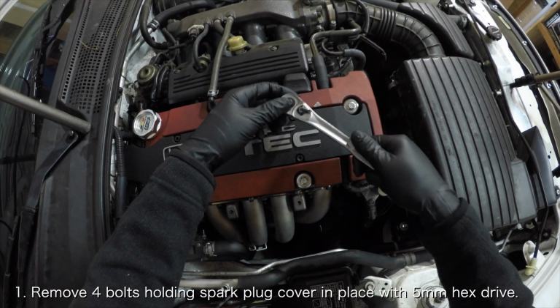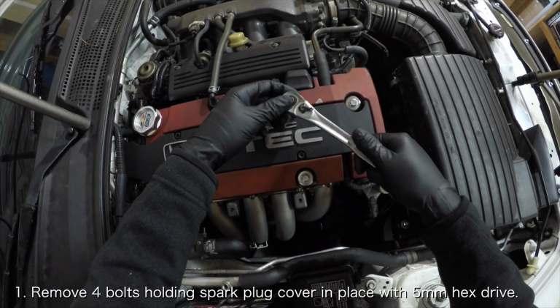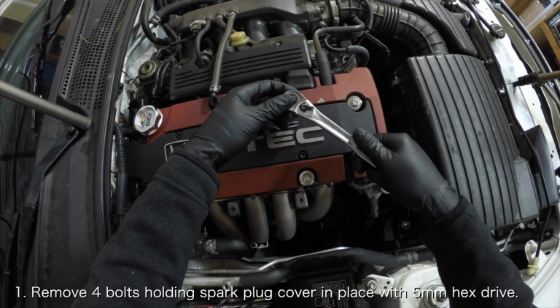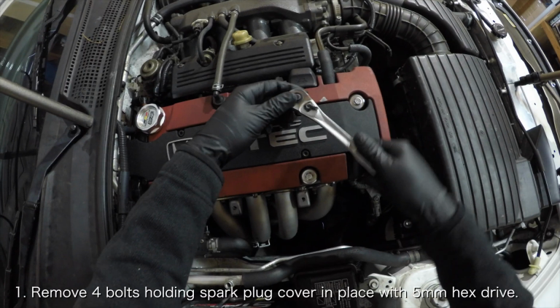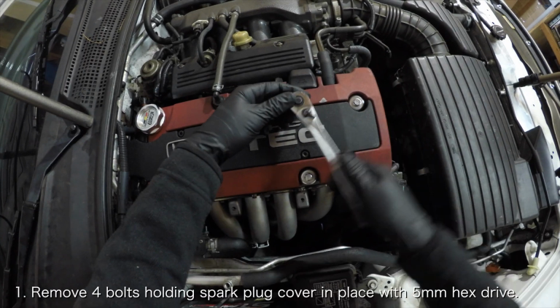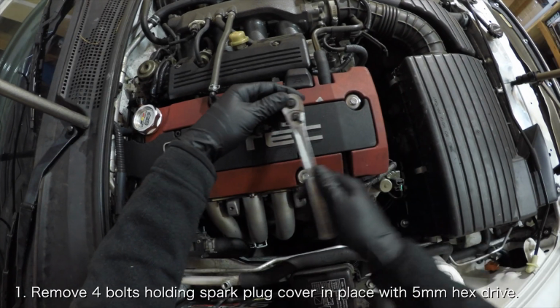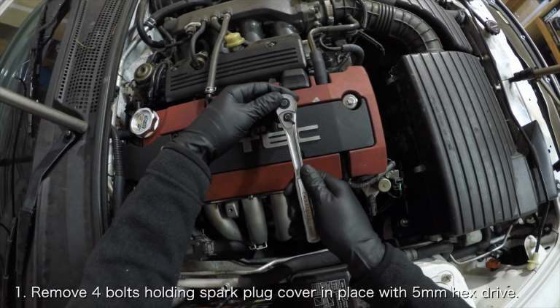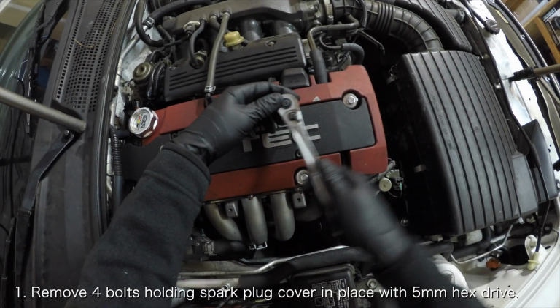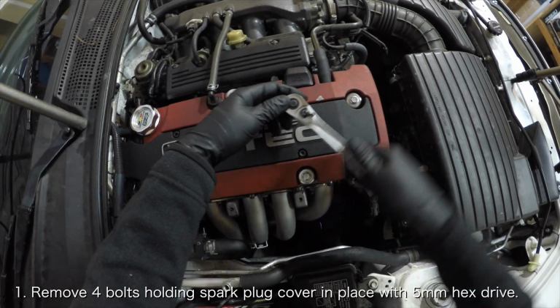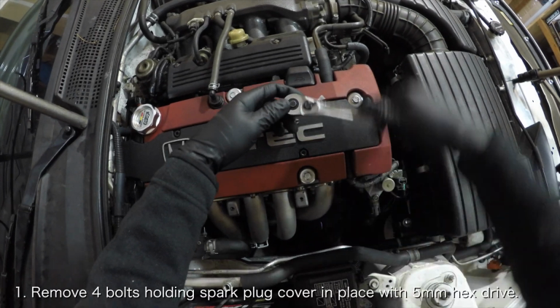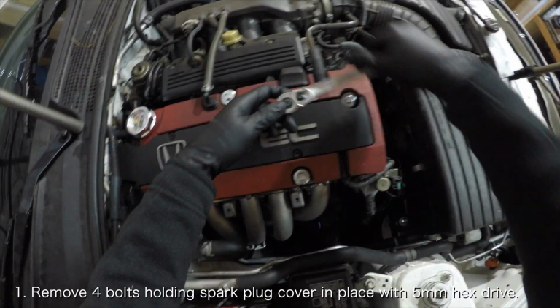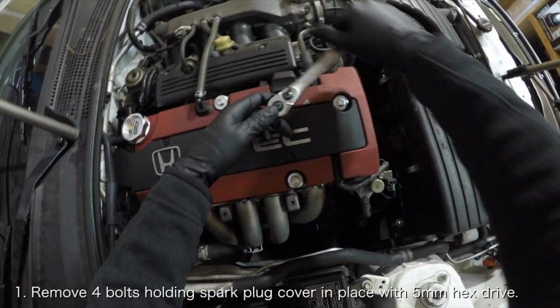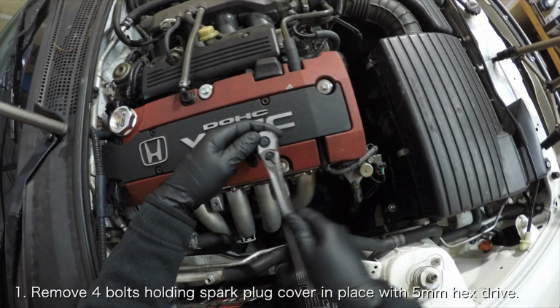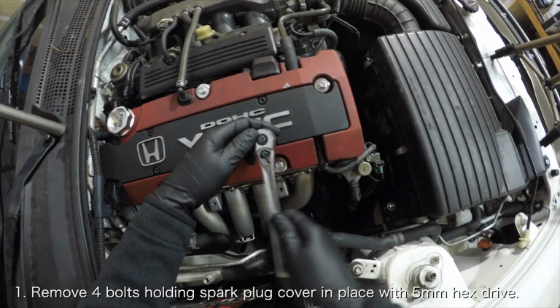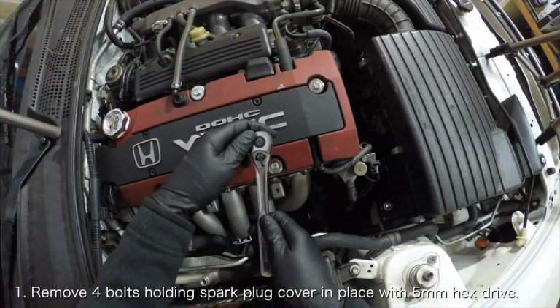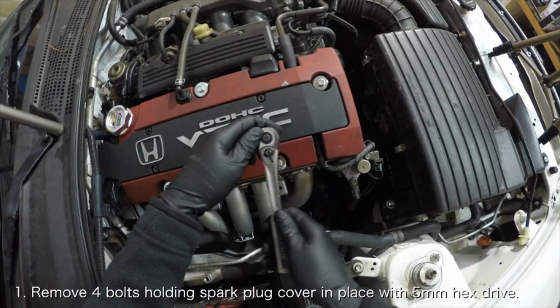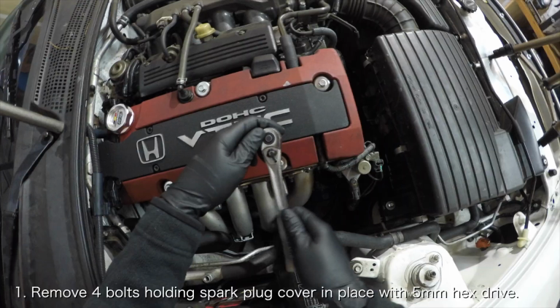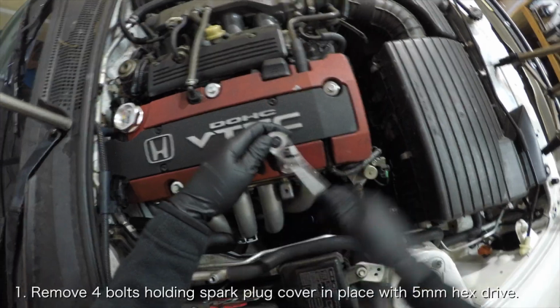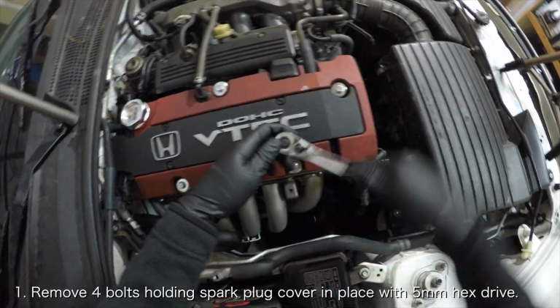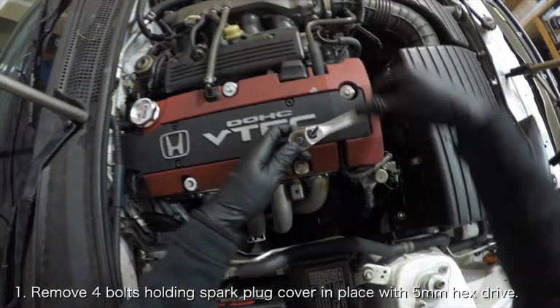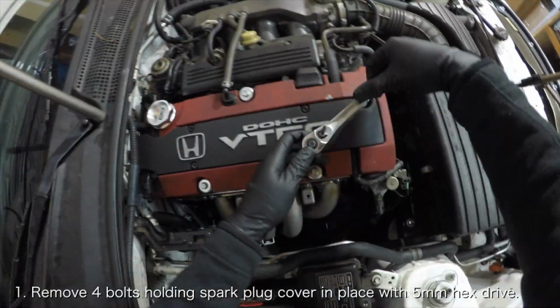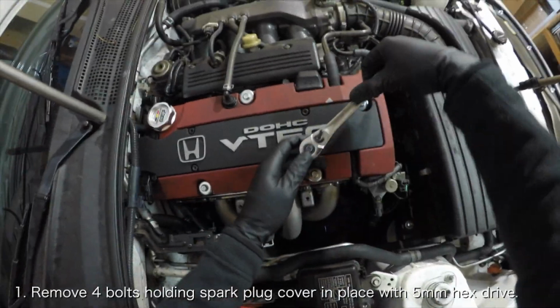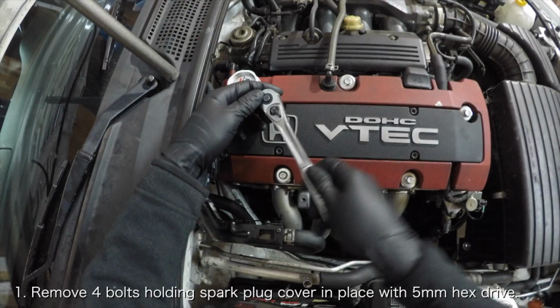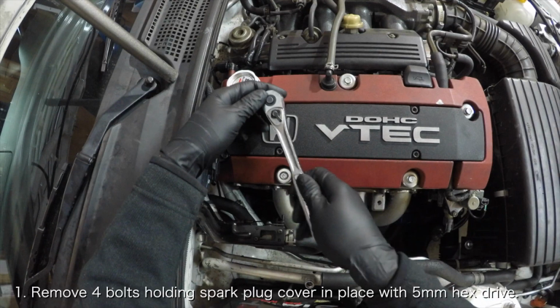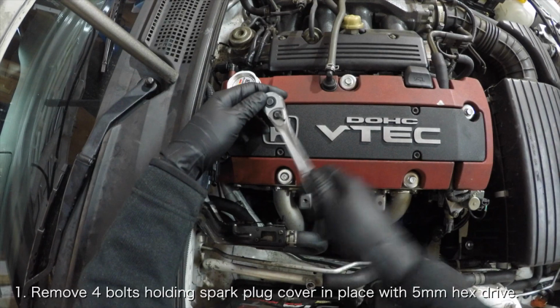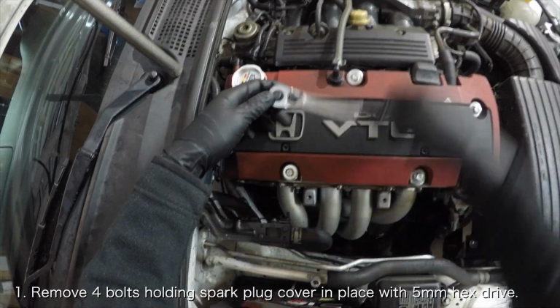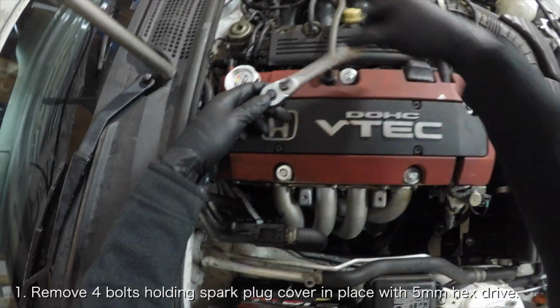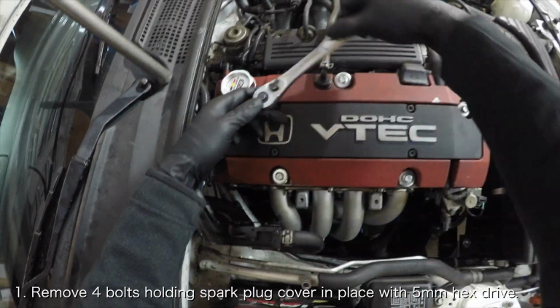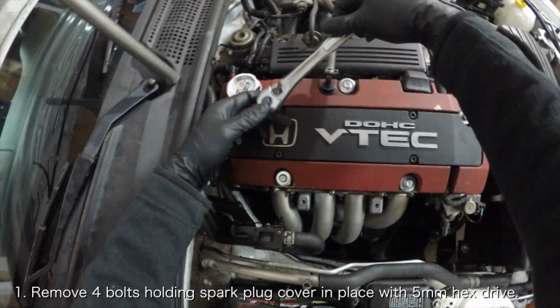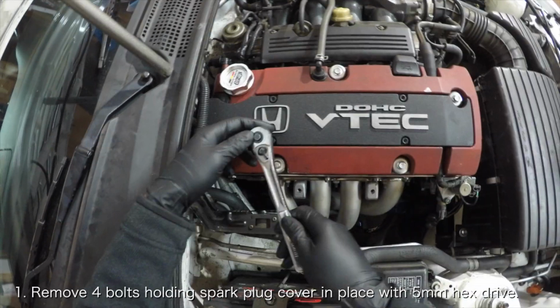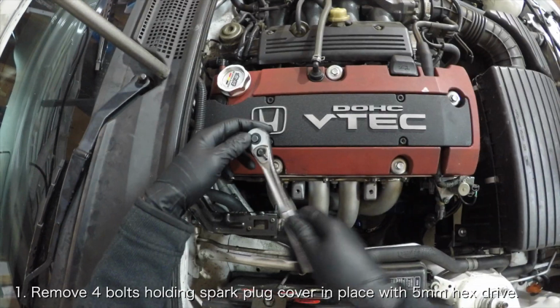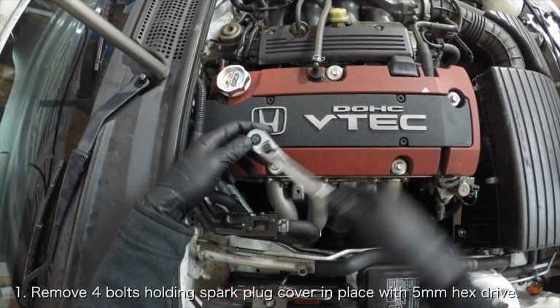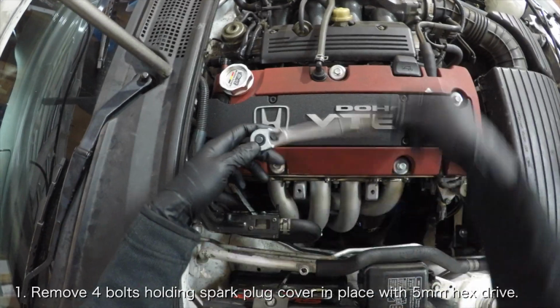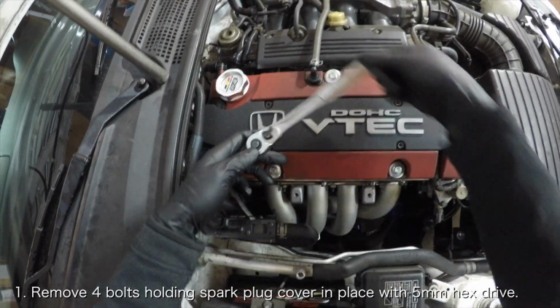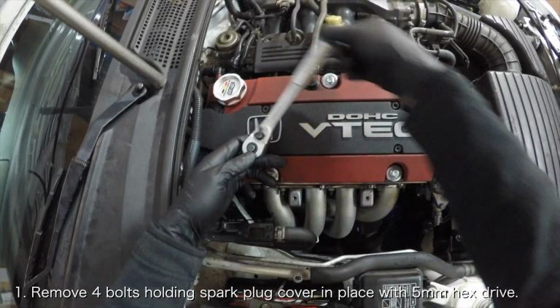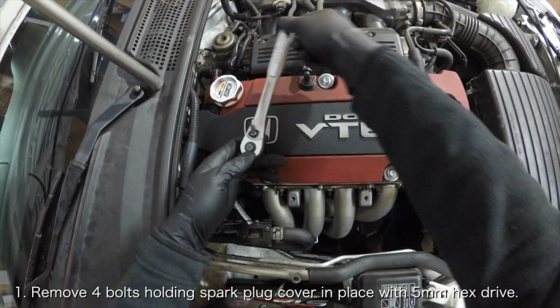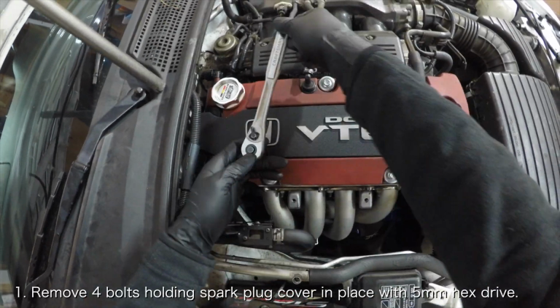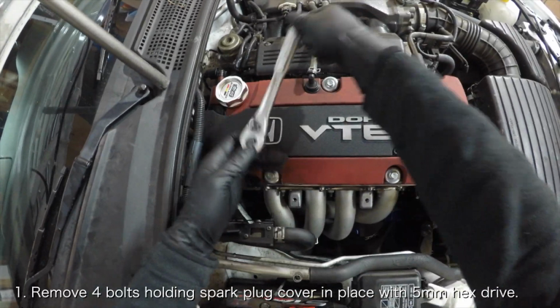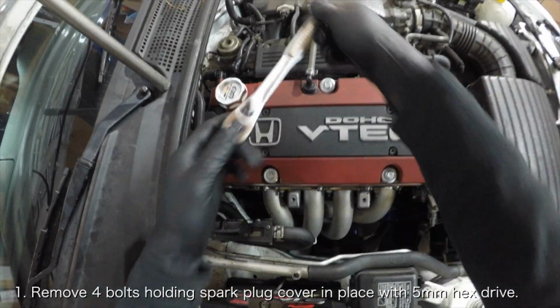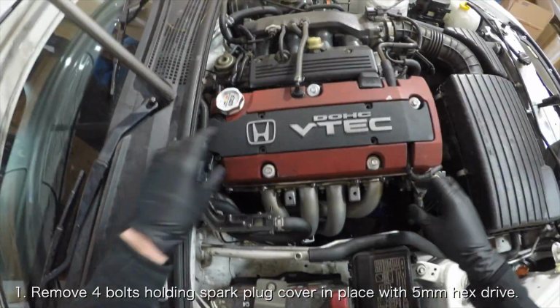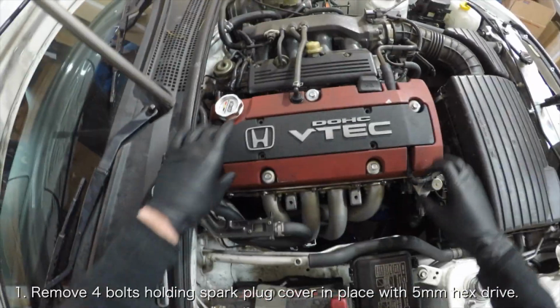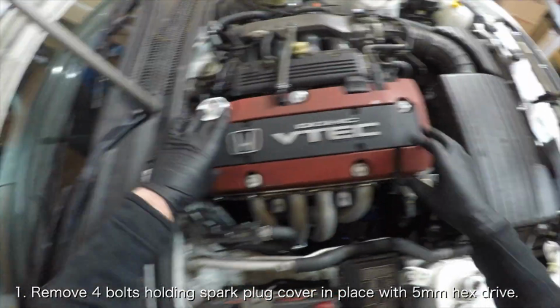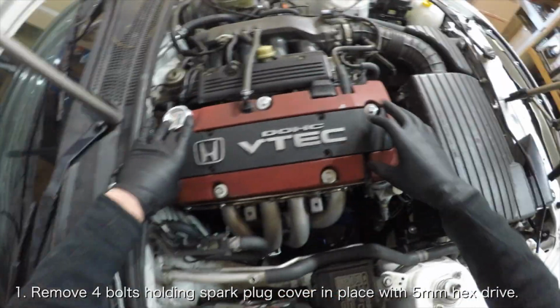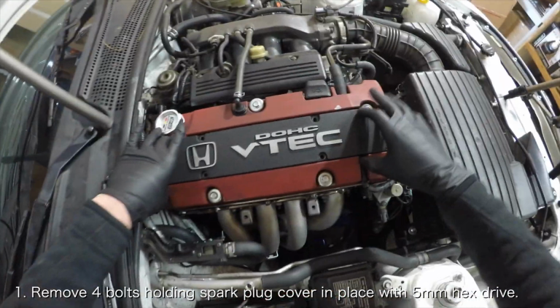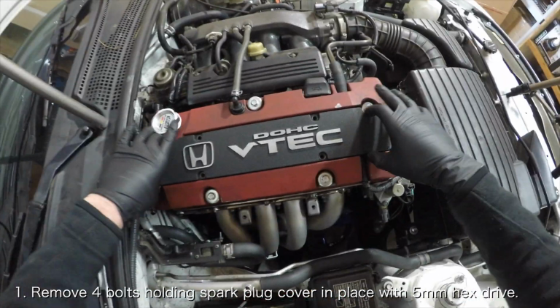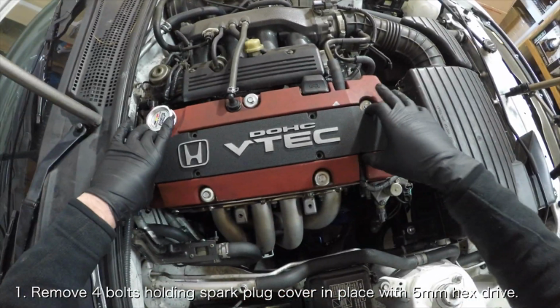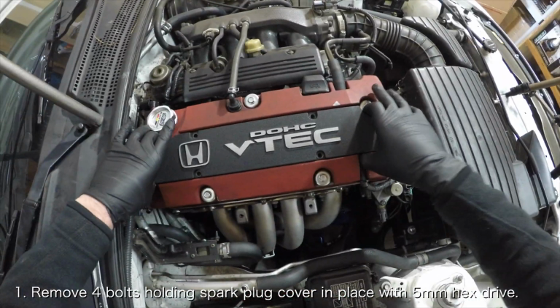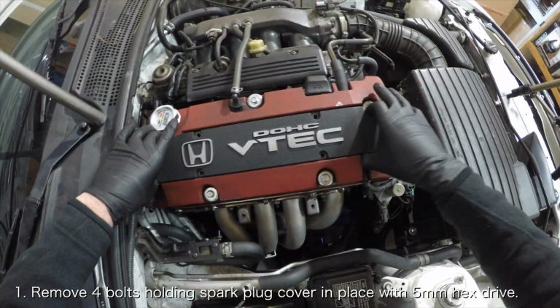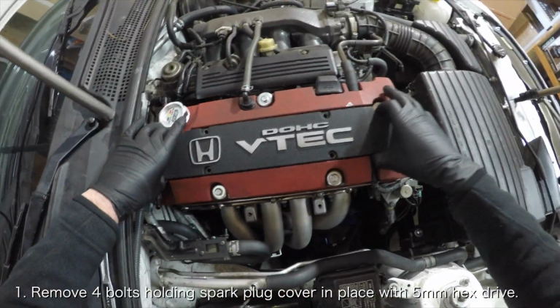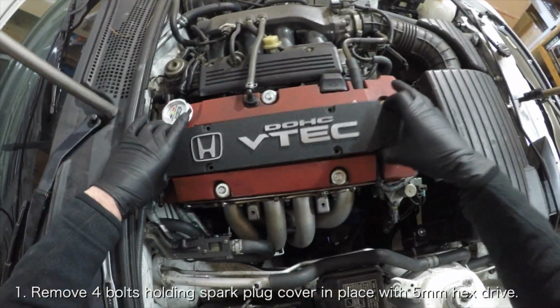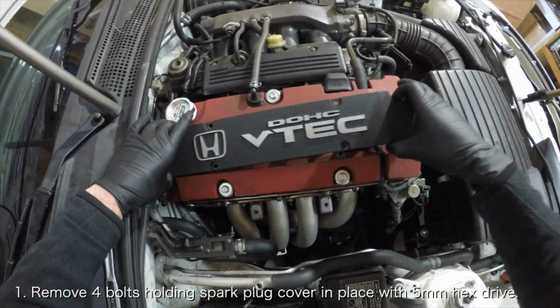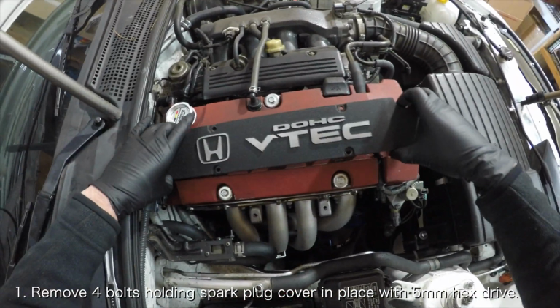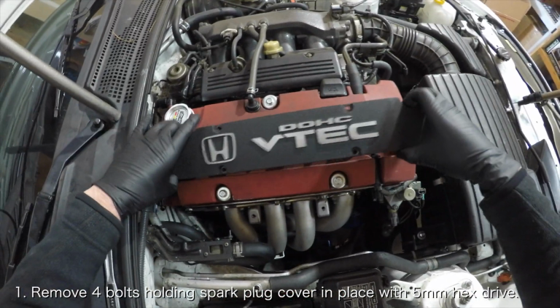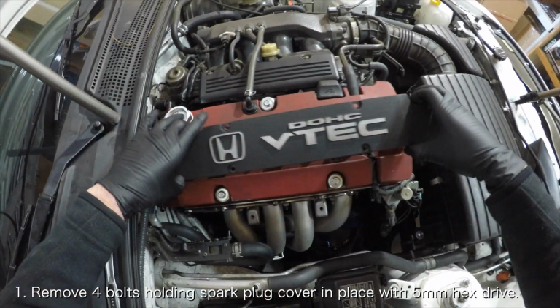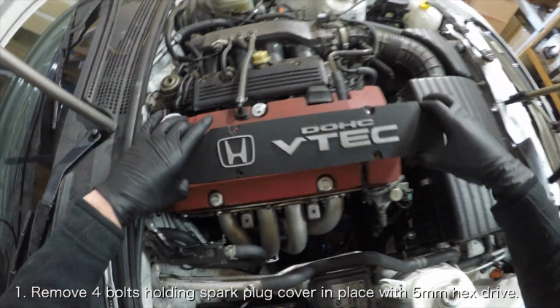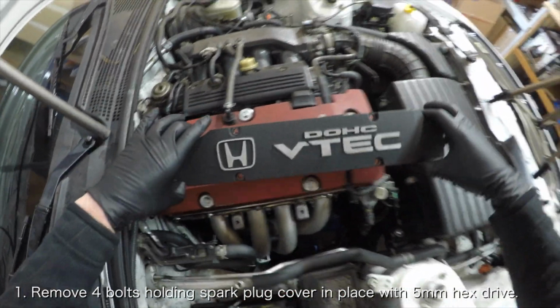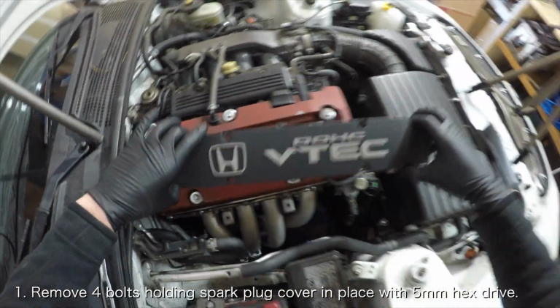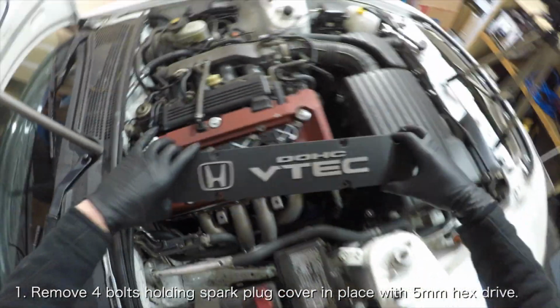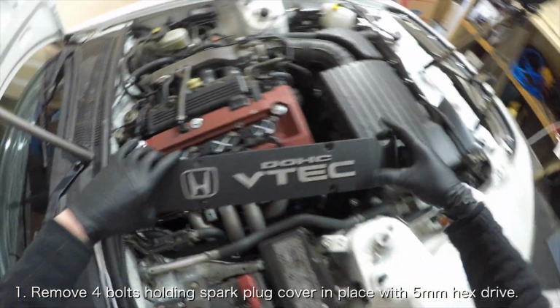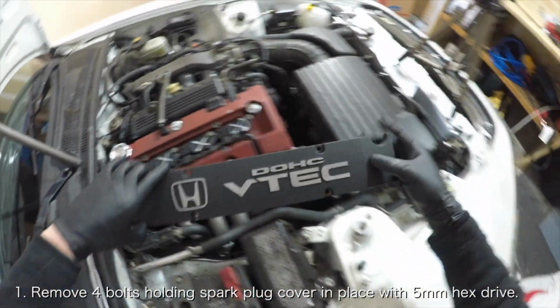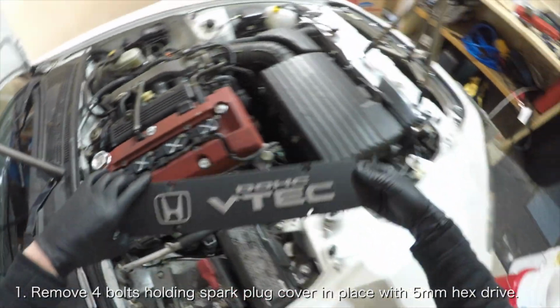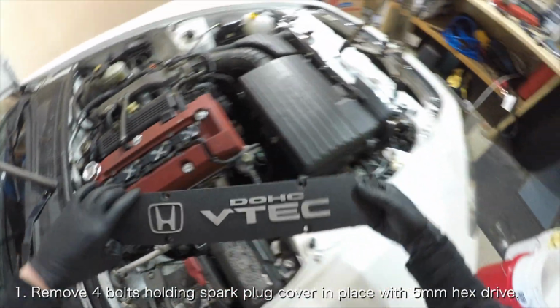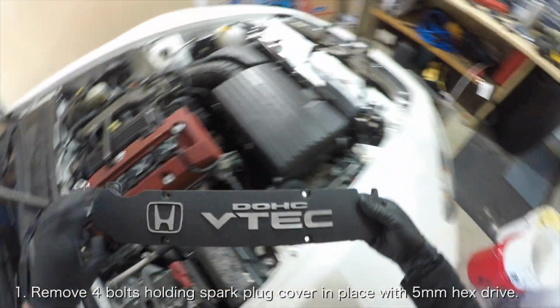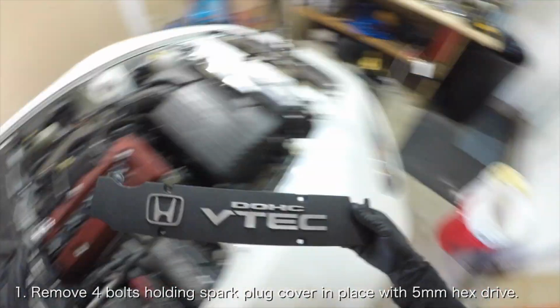Remove the spark plug cover by removing the four bolts securing the spark plug cover to the valve cover with a 5mm hex drive.